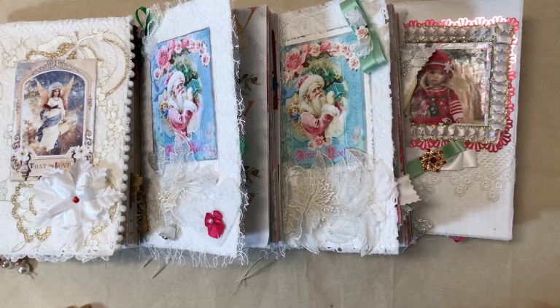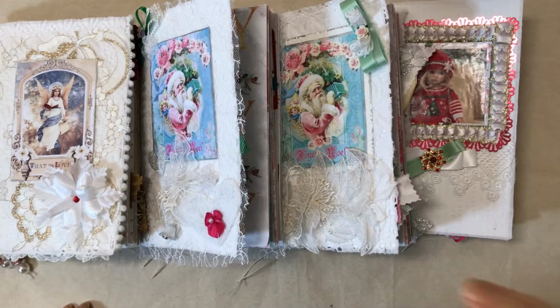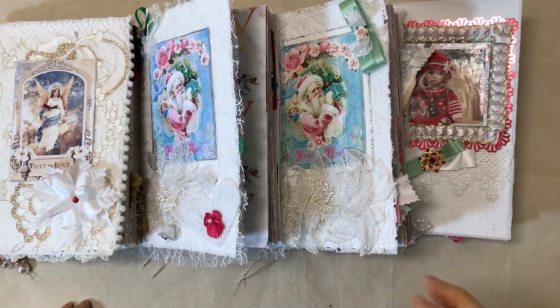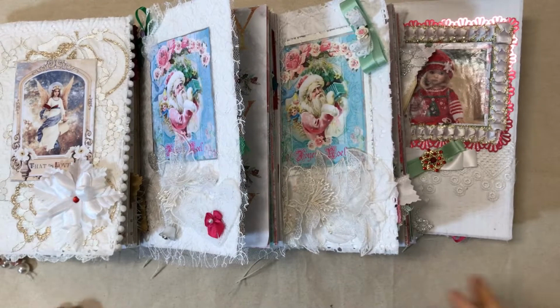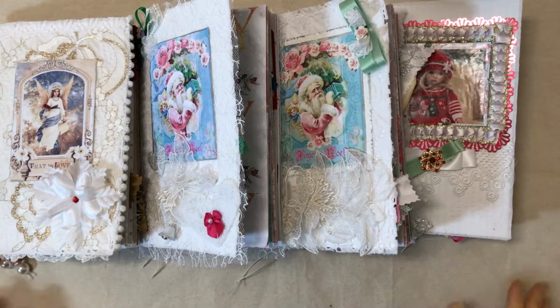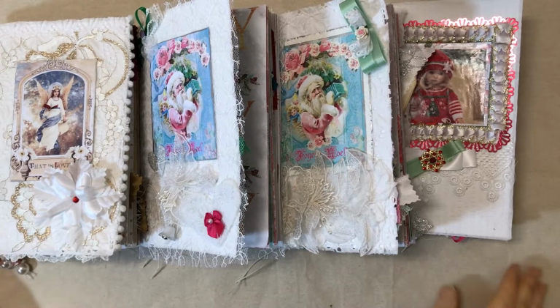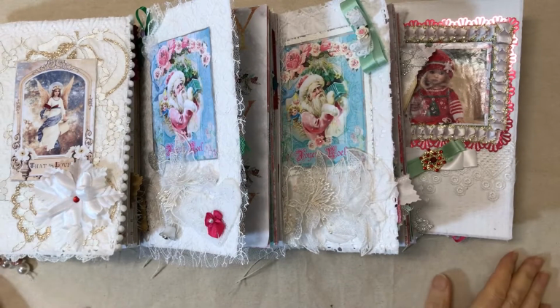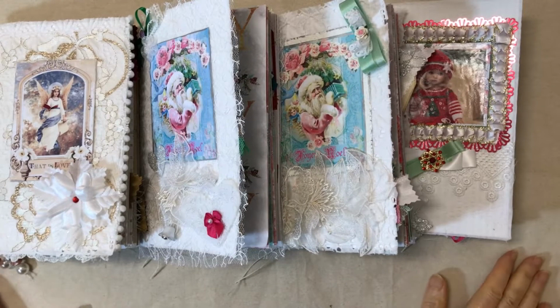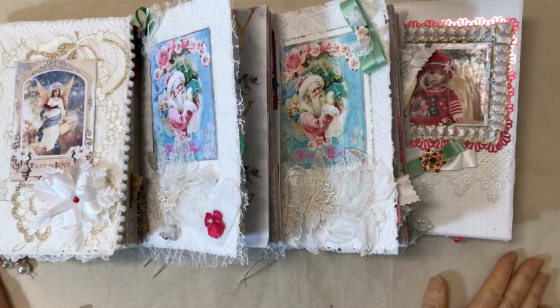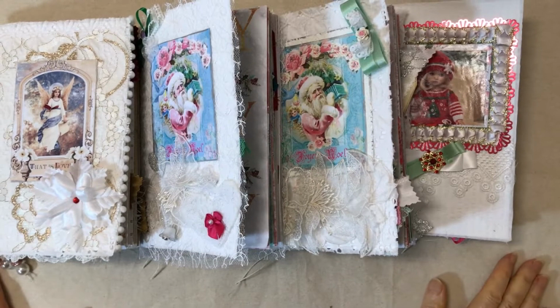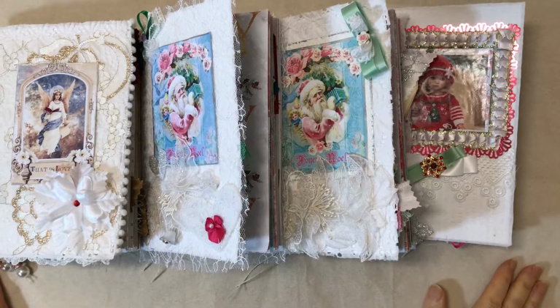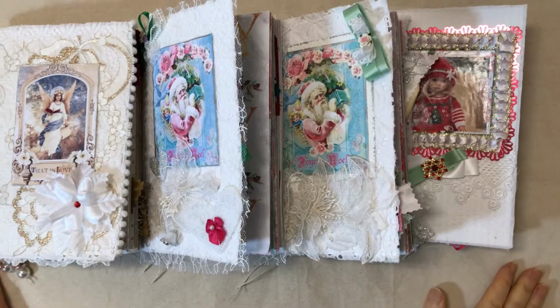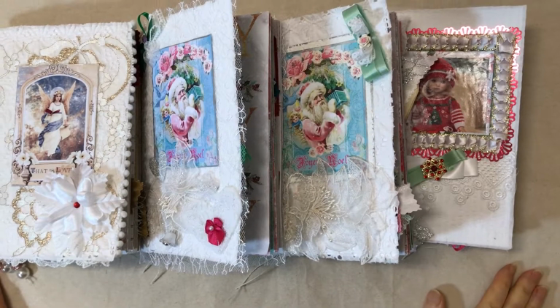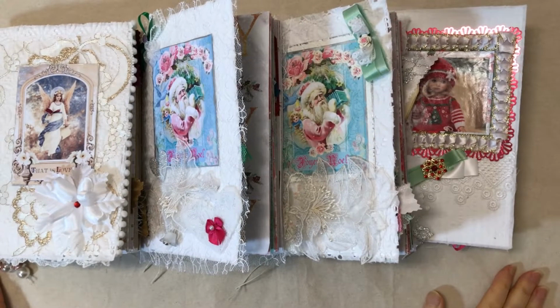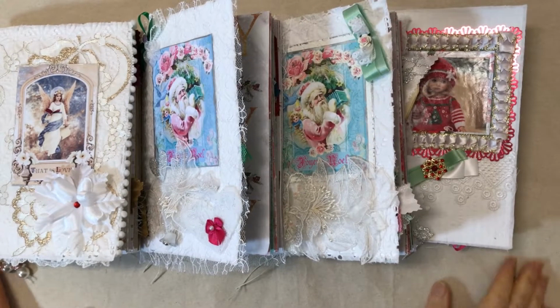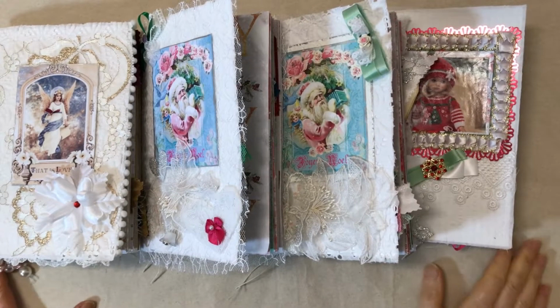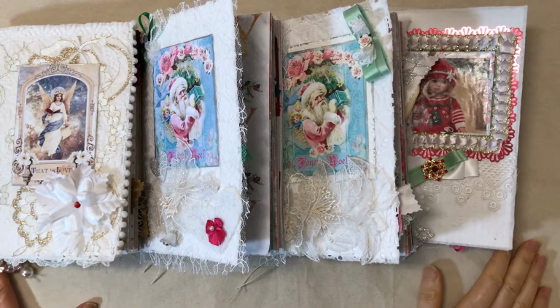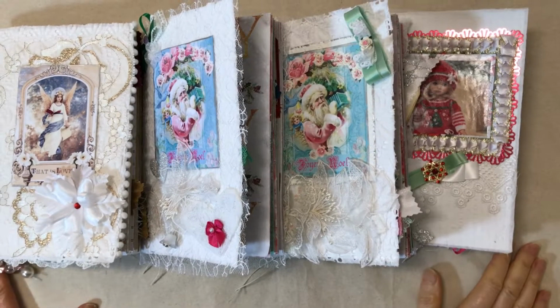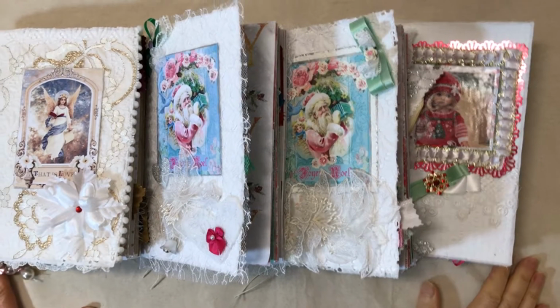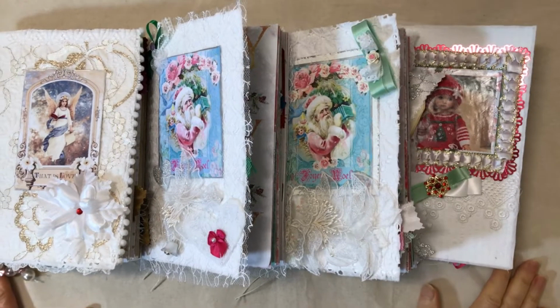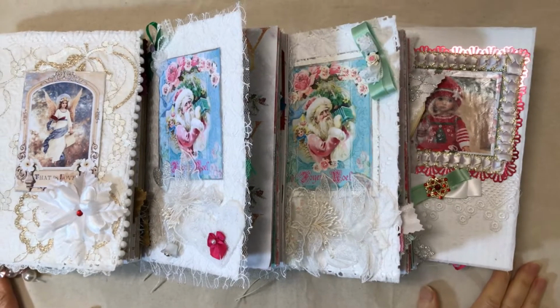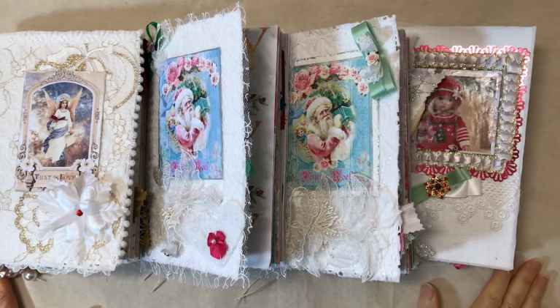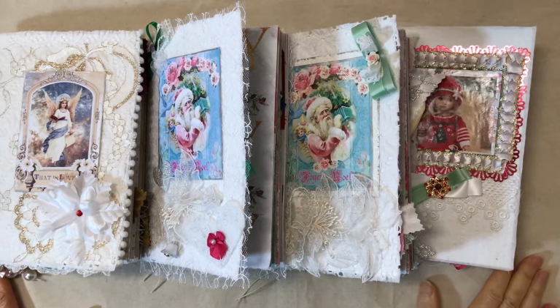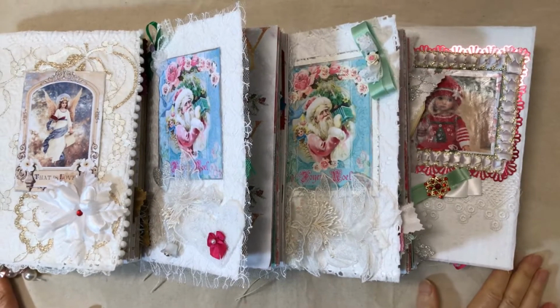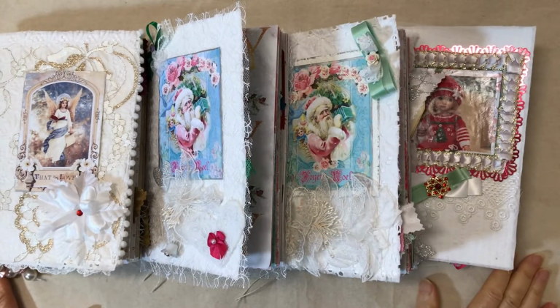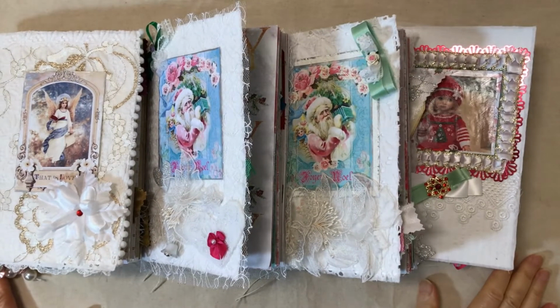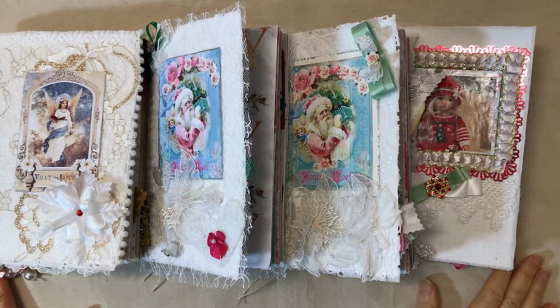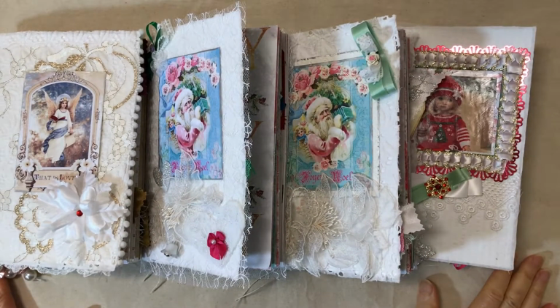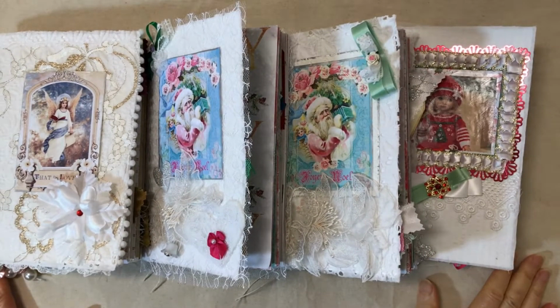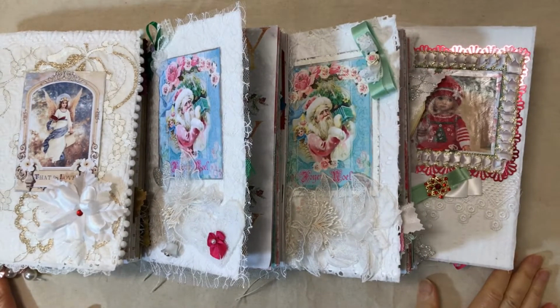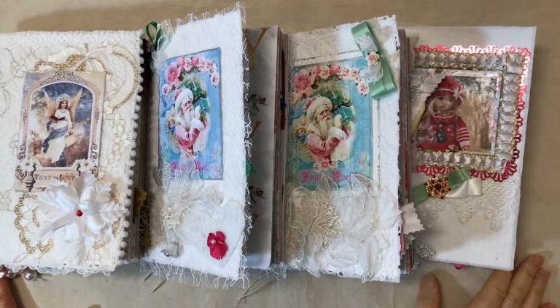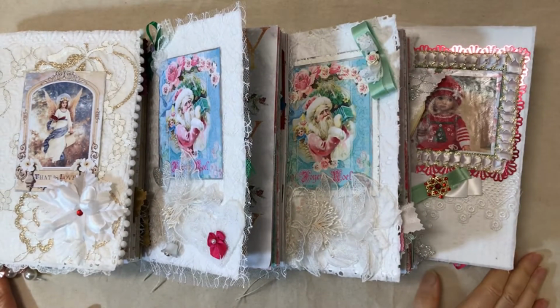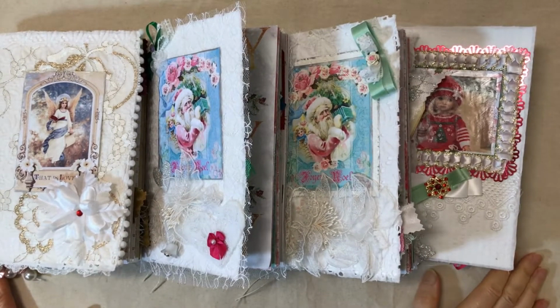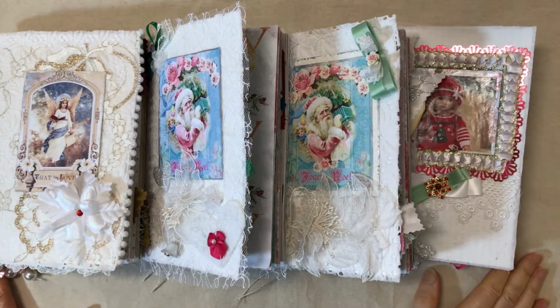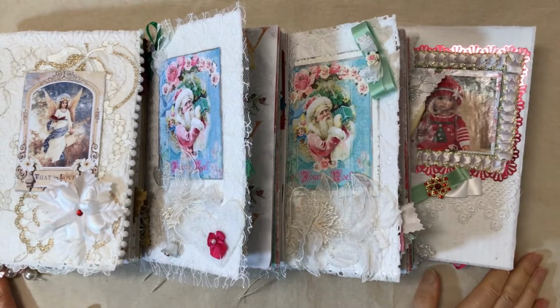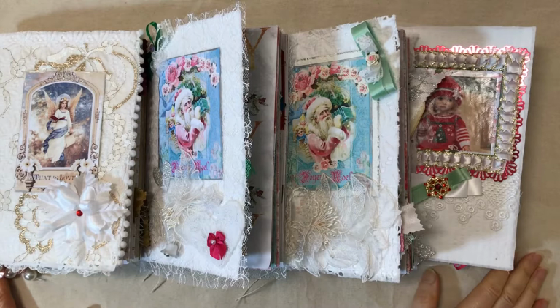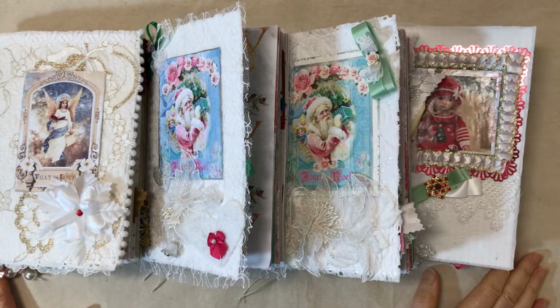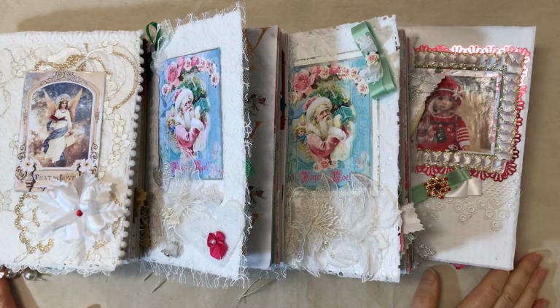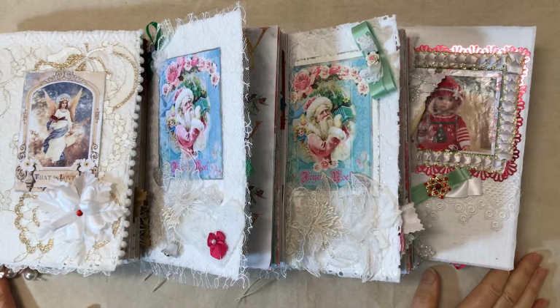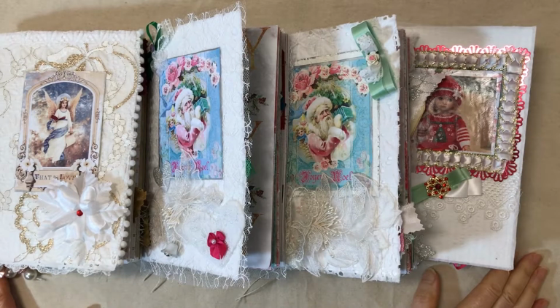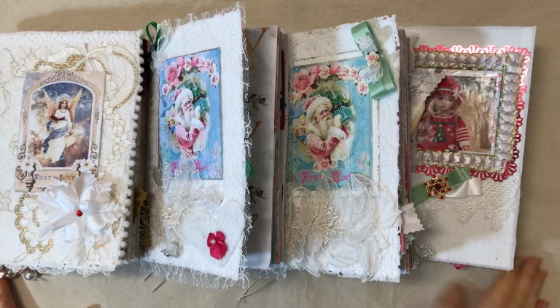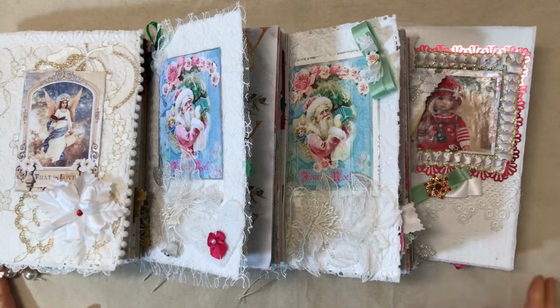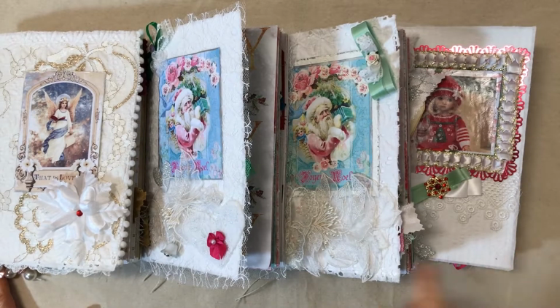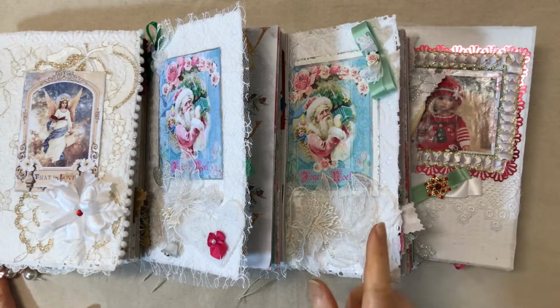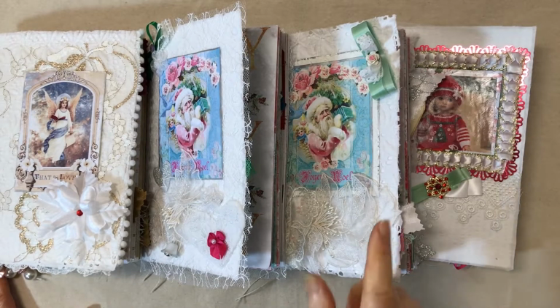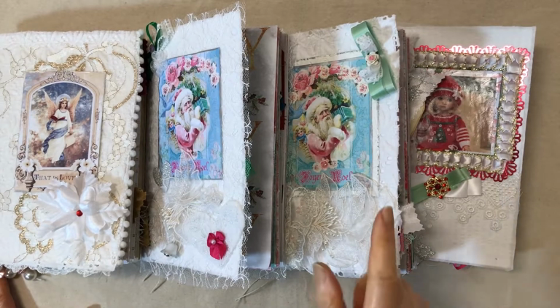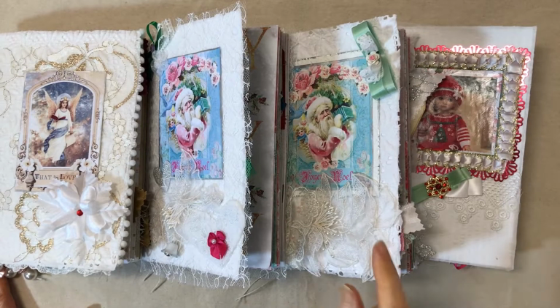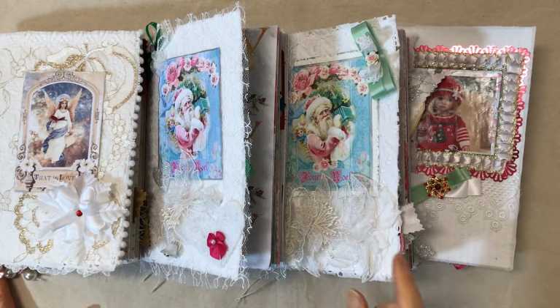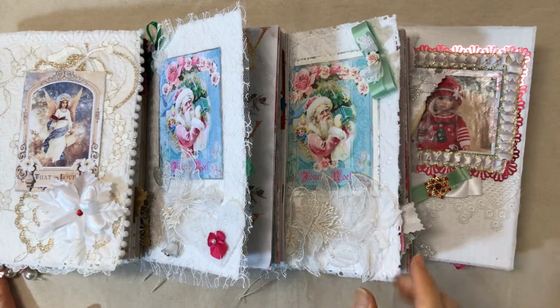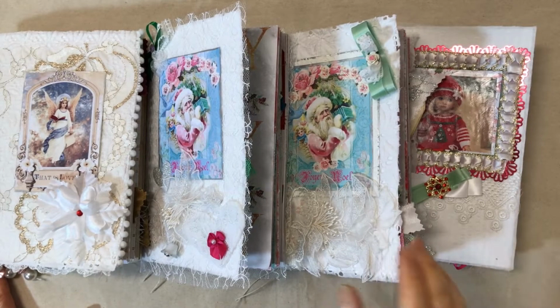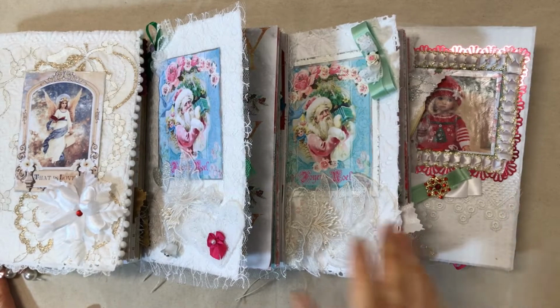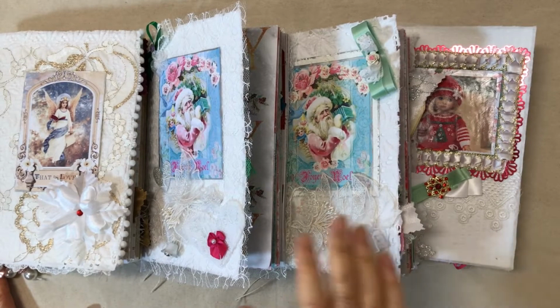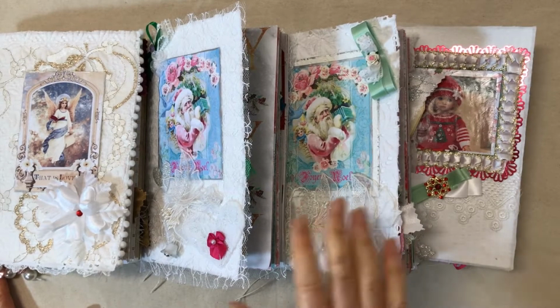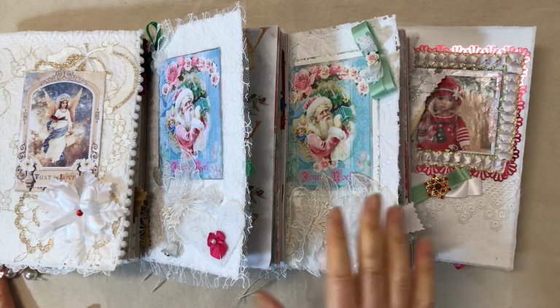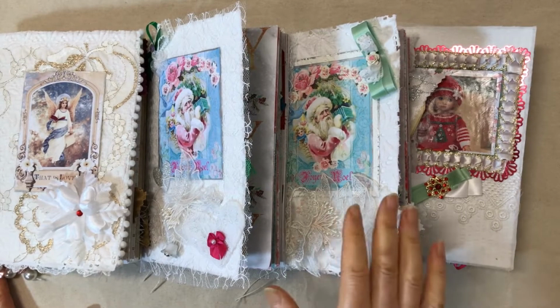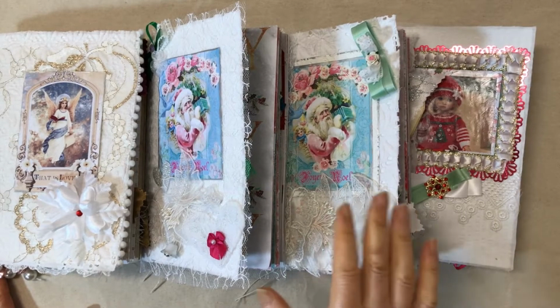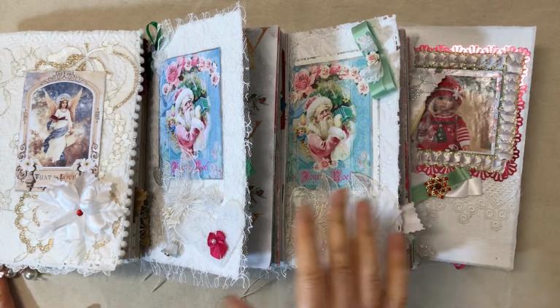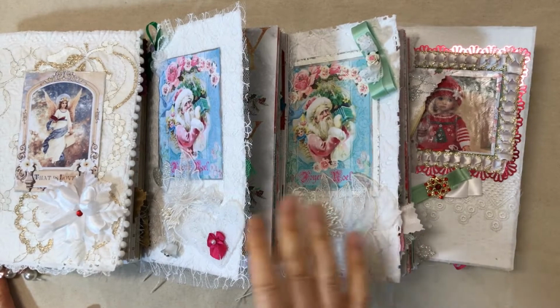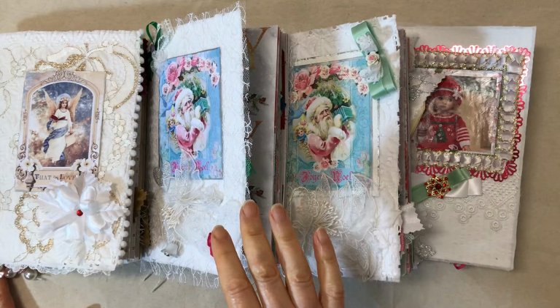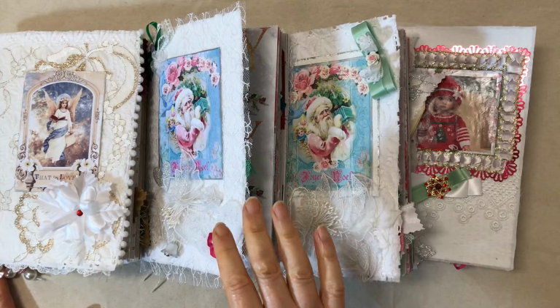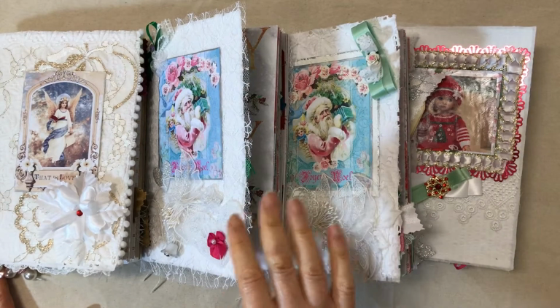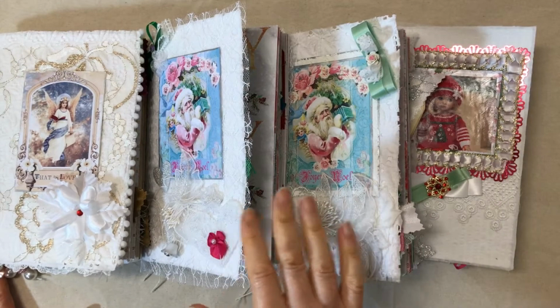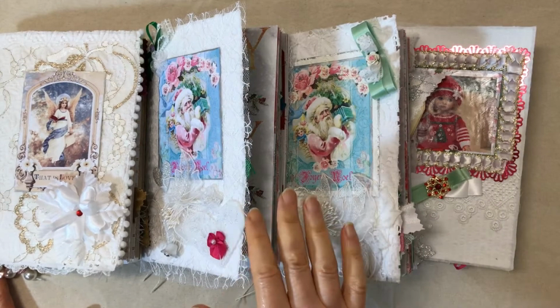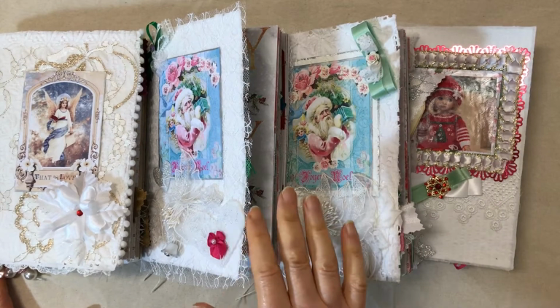Hello, welcome to my channel. I'm gonna do a flip through today of one journal. I just wanted to show you, give you a little preview.